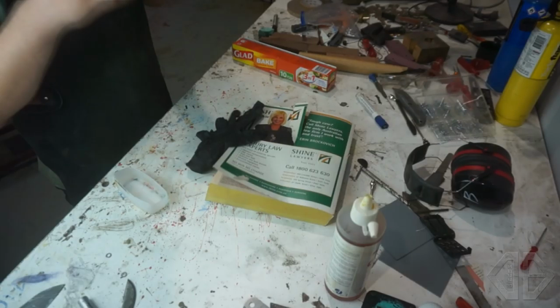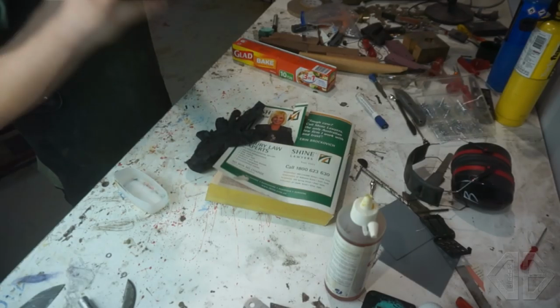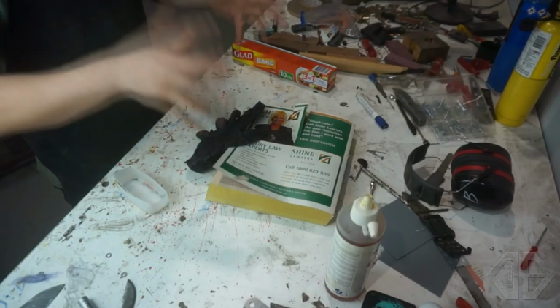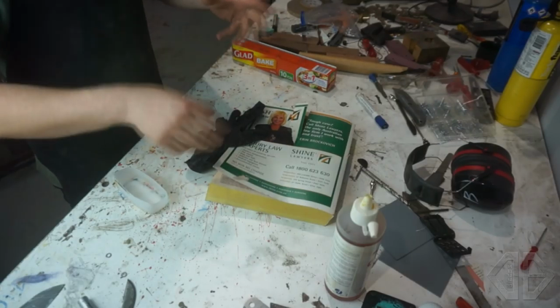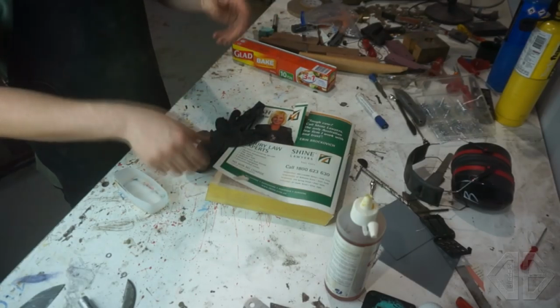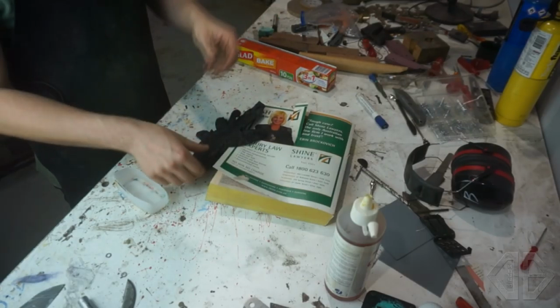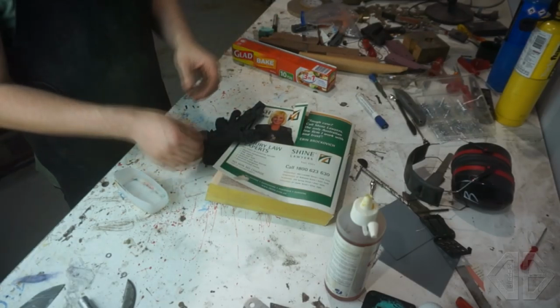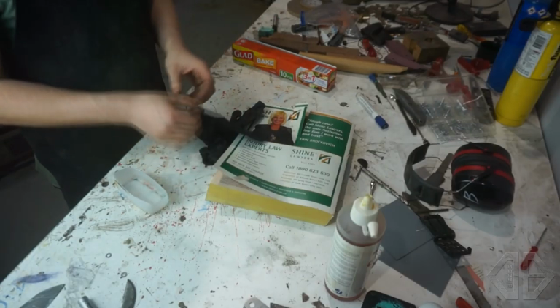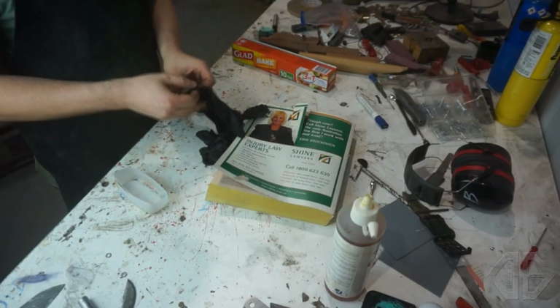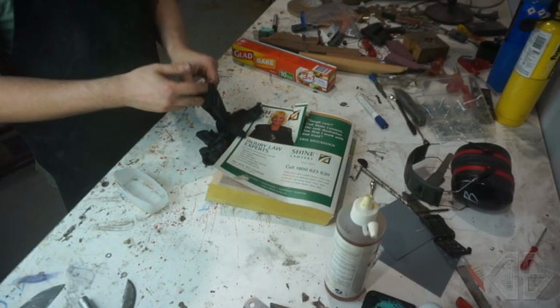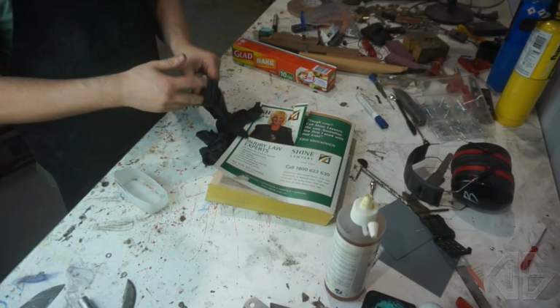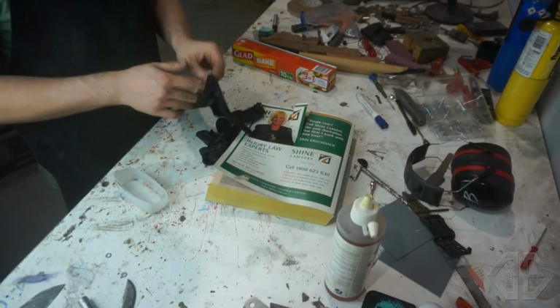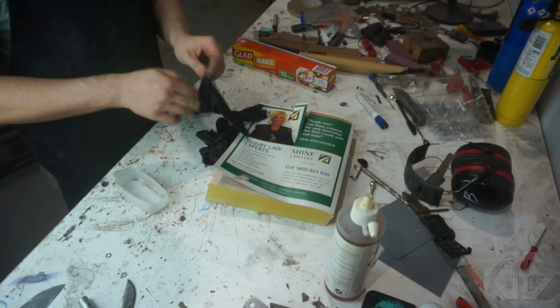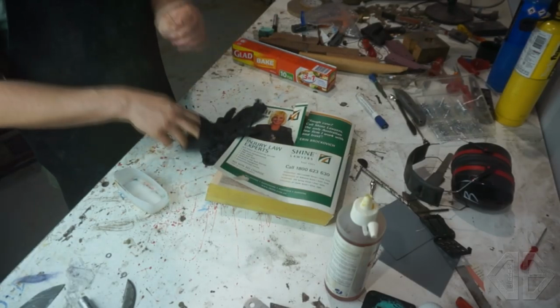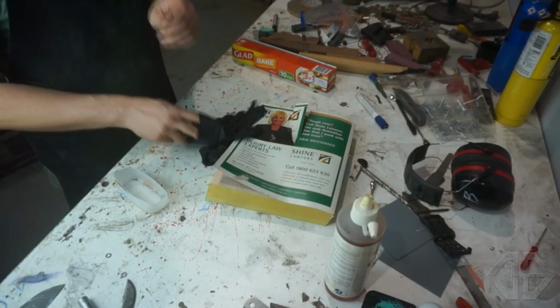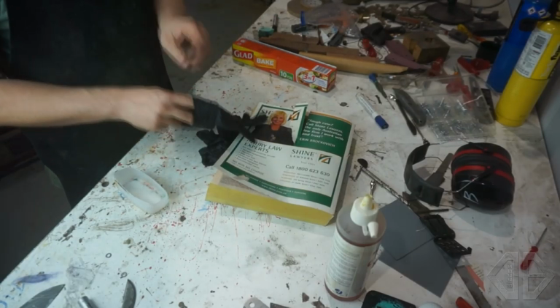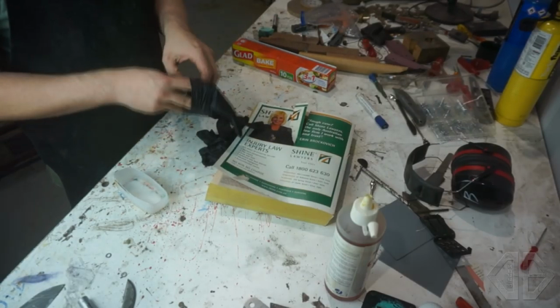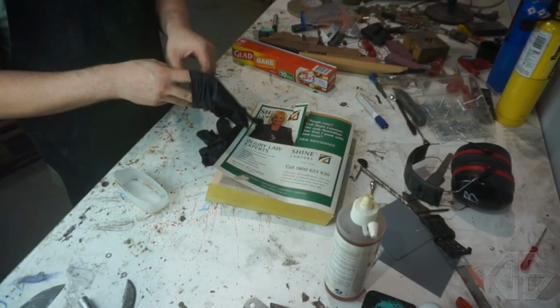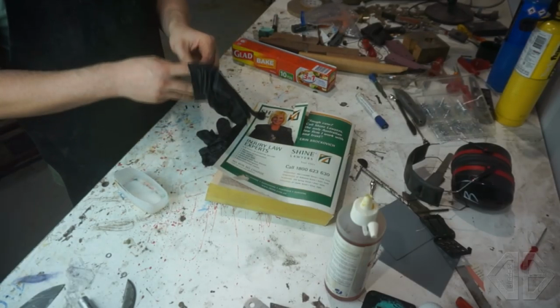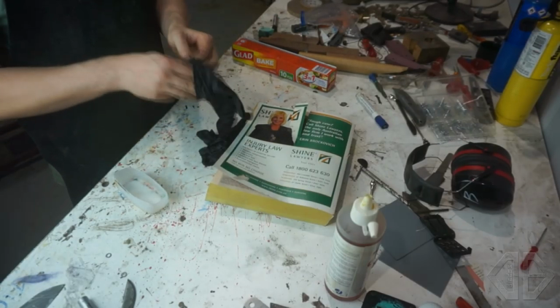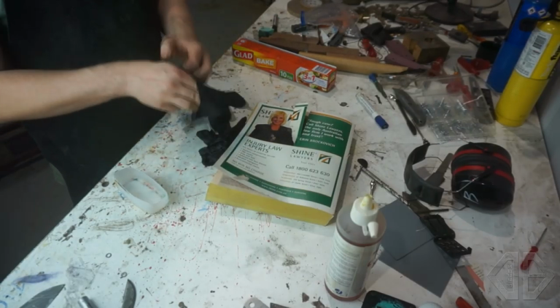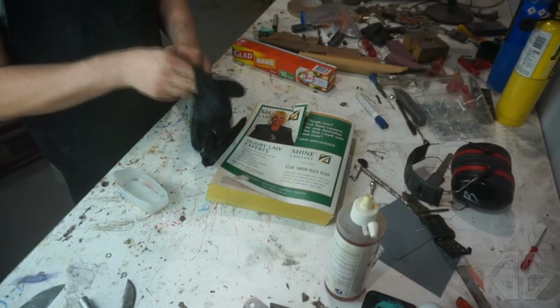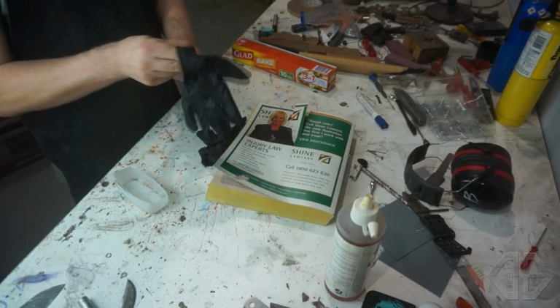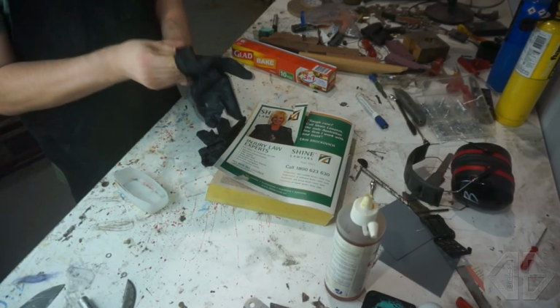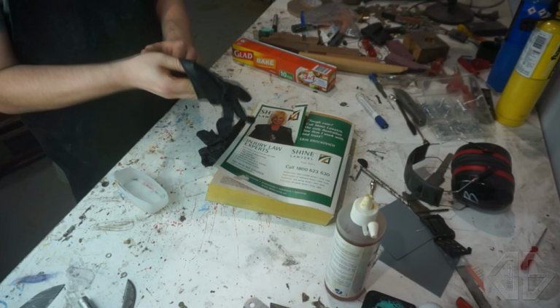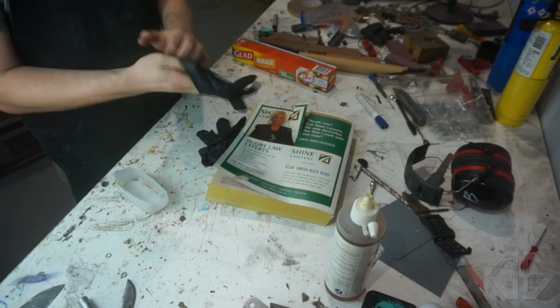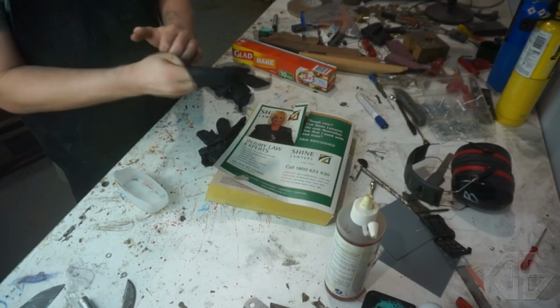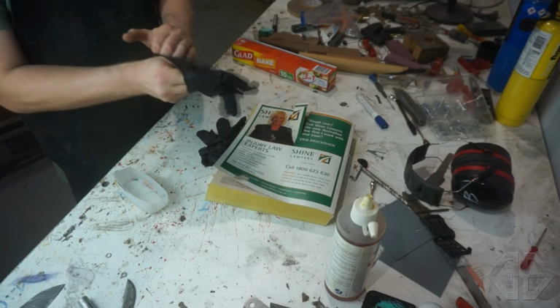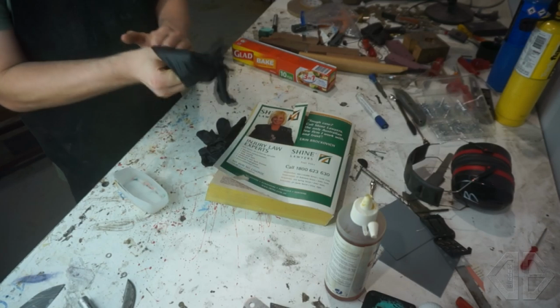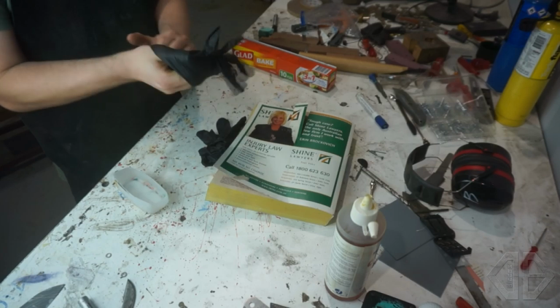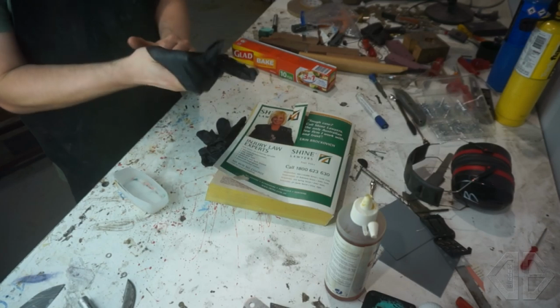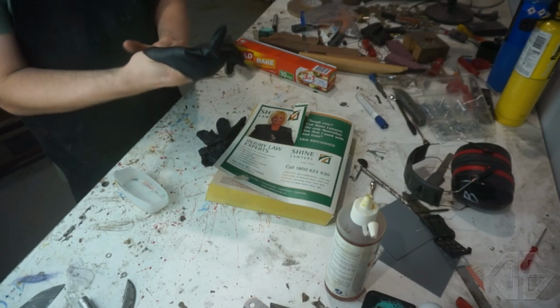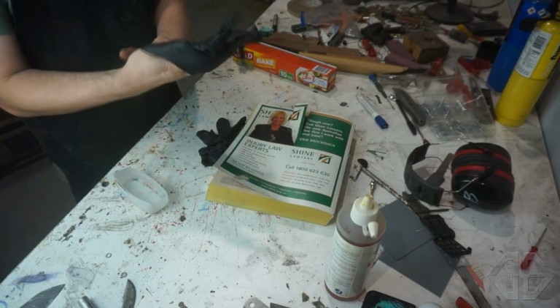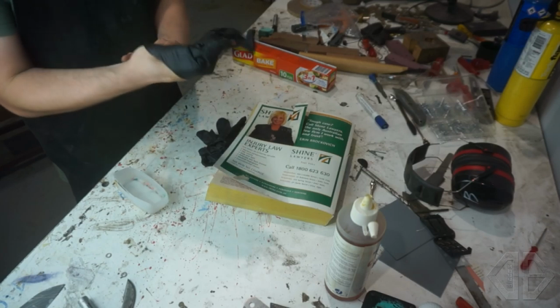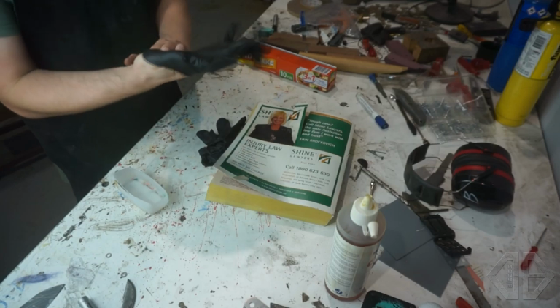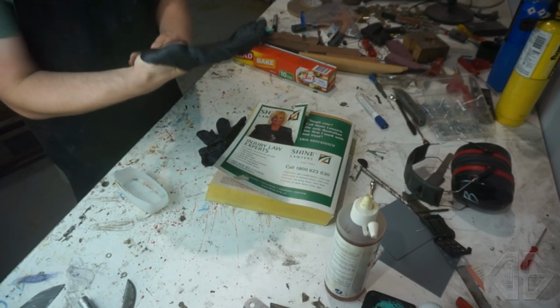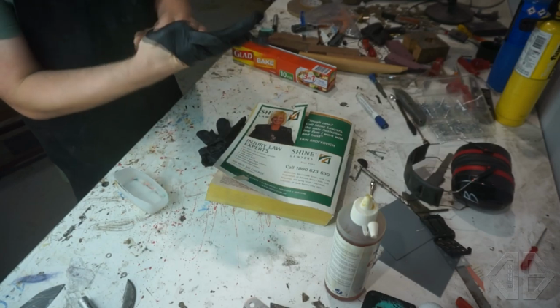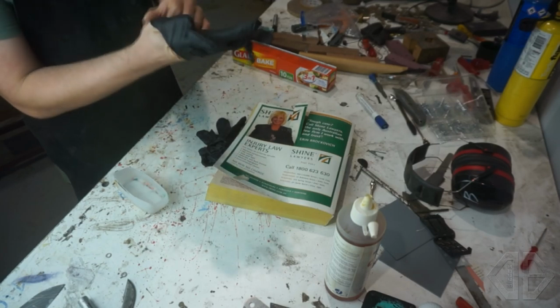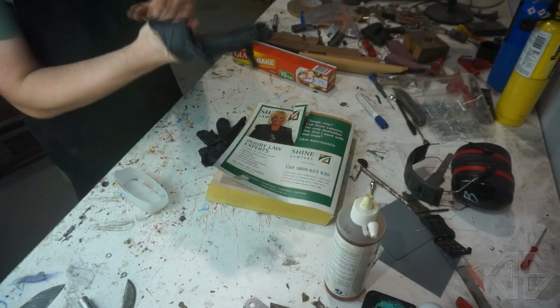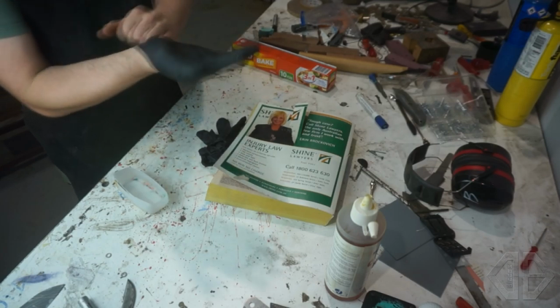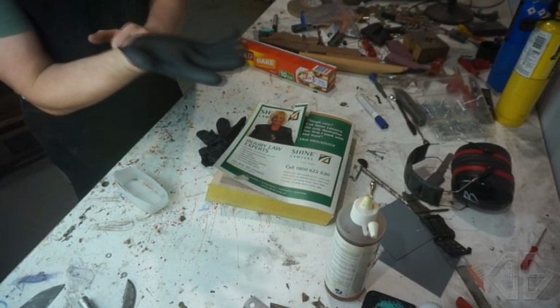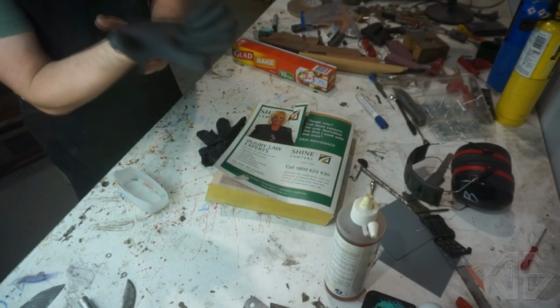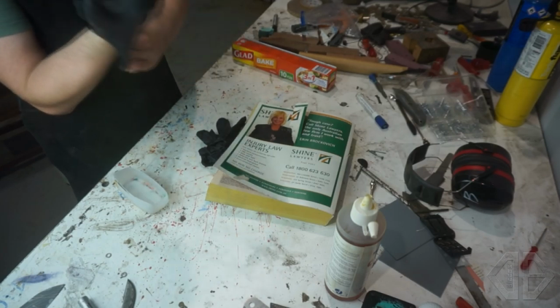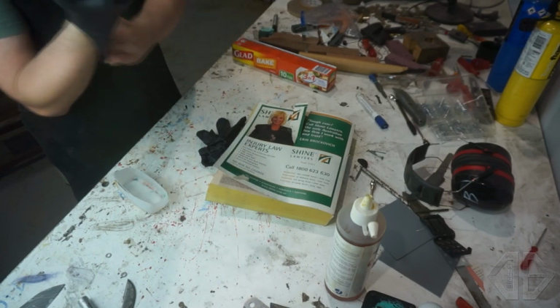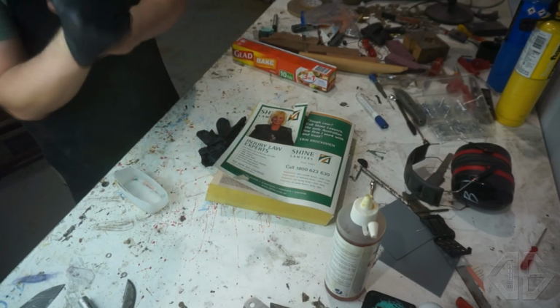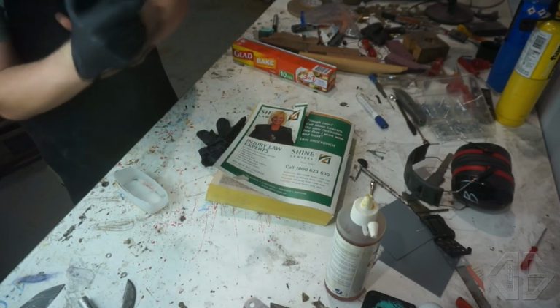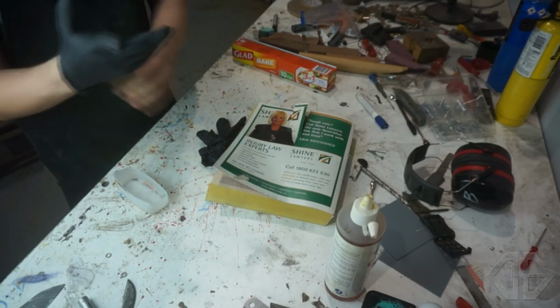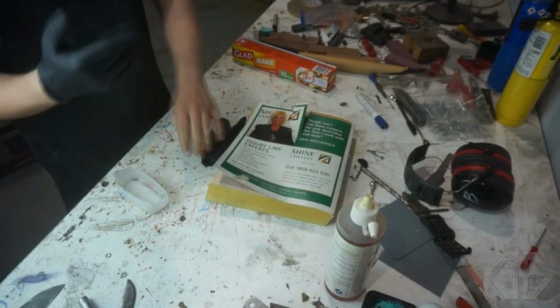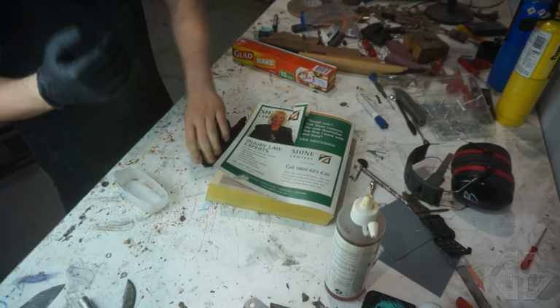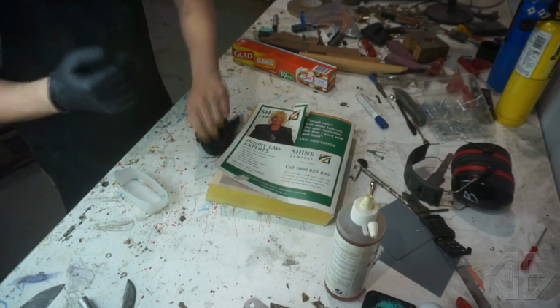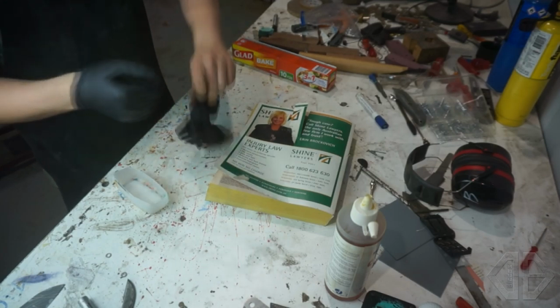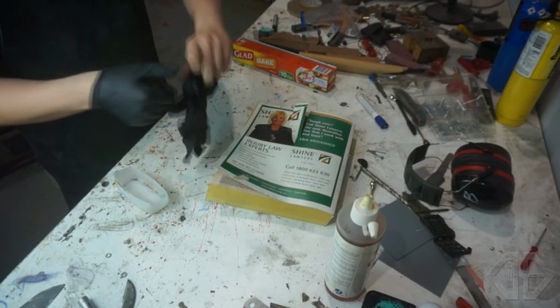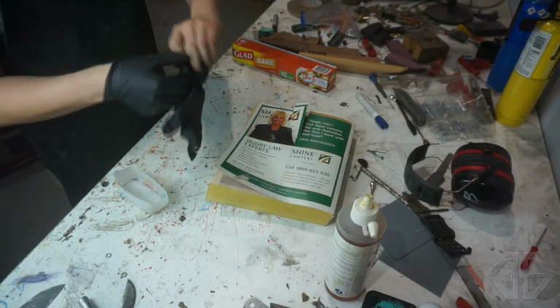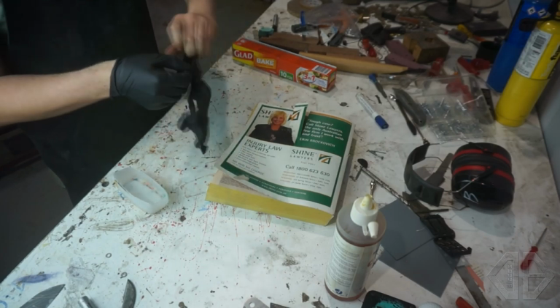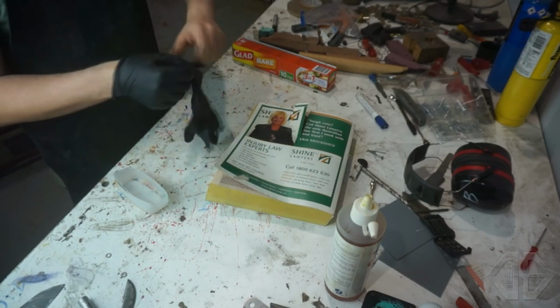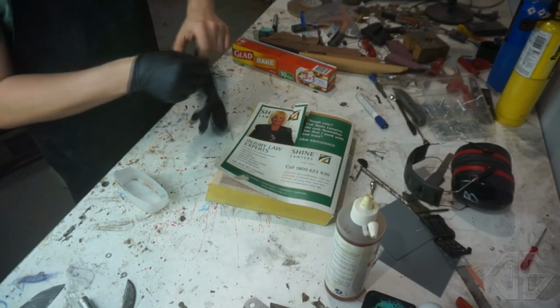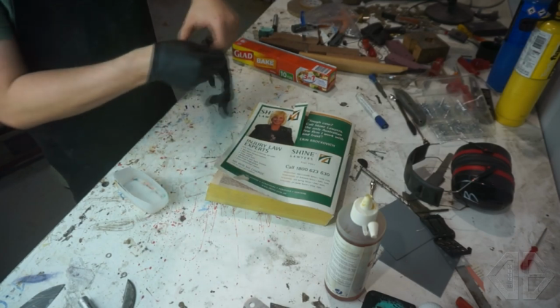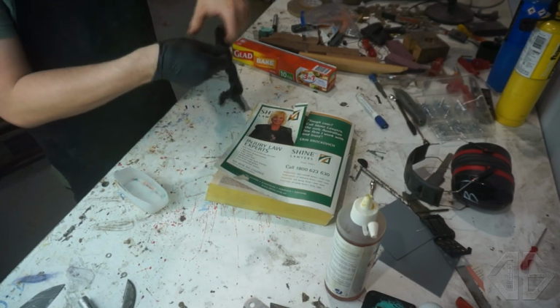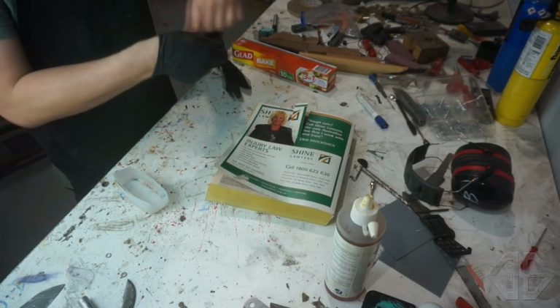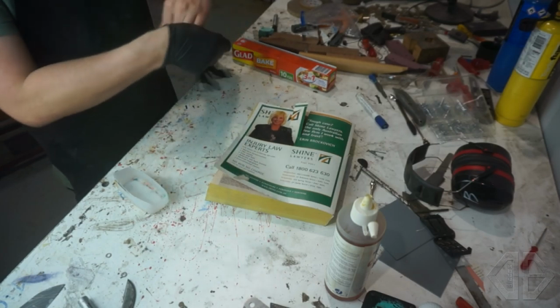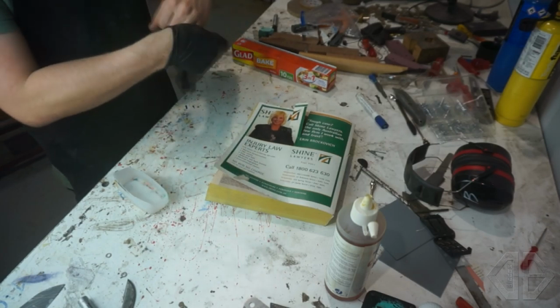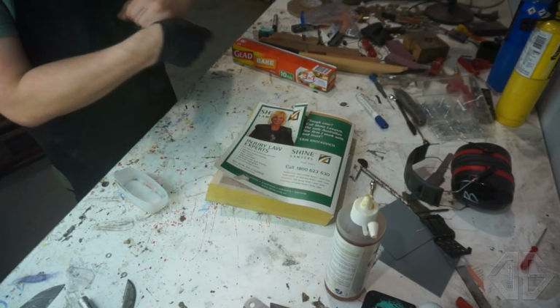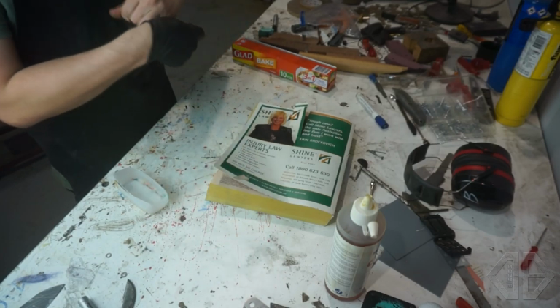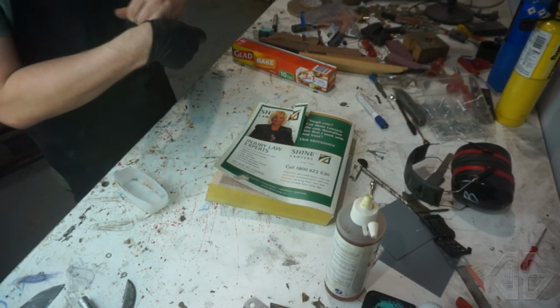This is a very messy process, so I'm not going to be touching the camera while I'm filming this. It's all going to be one take, and hopefully I don't mess anything up.